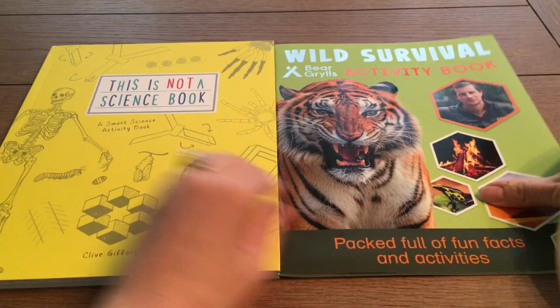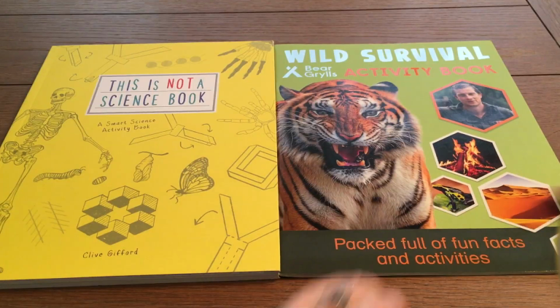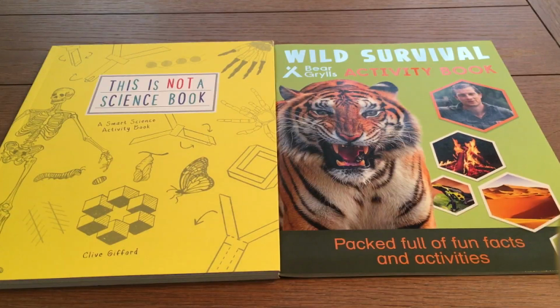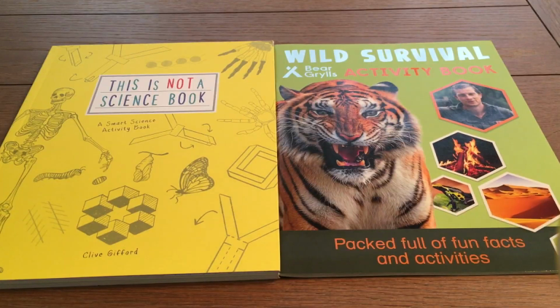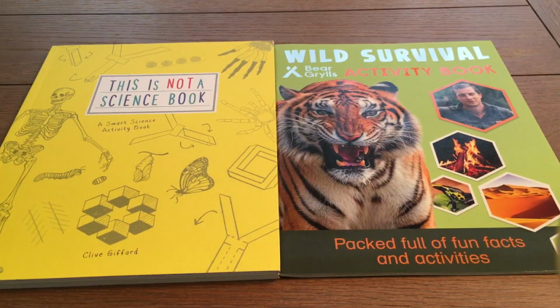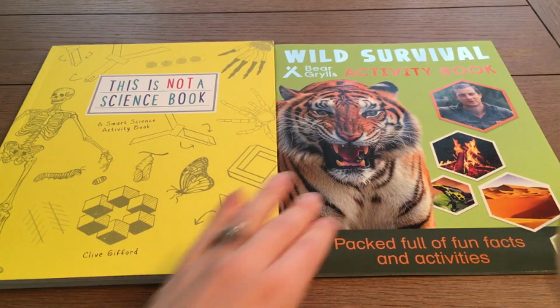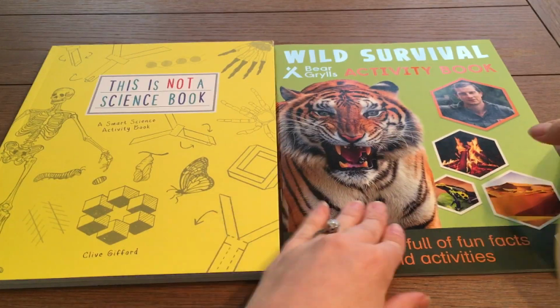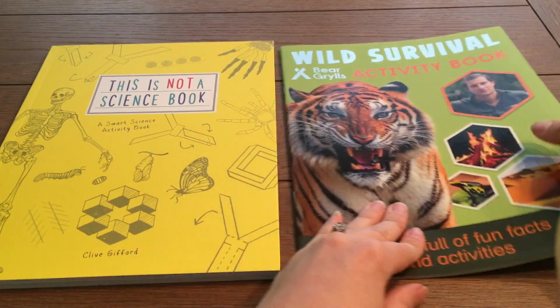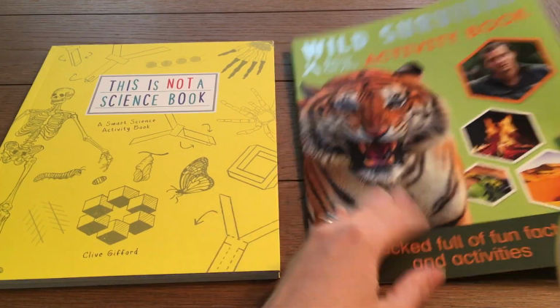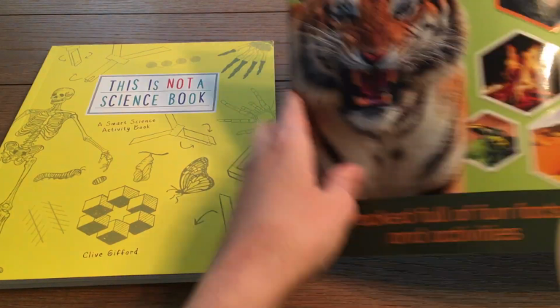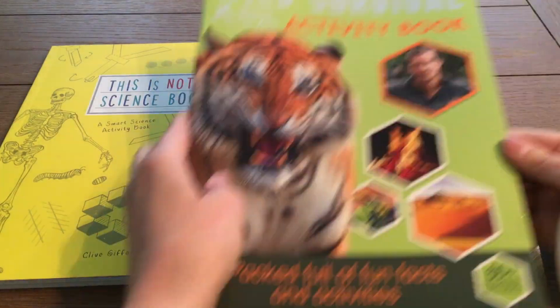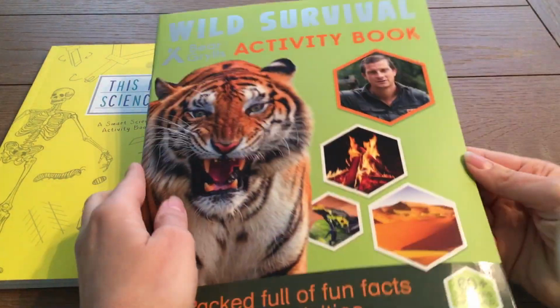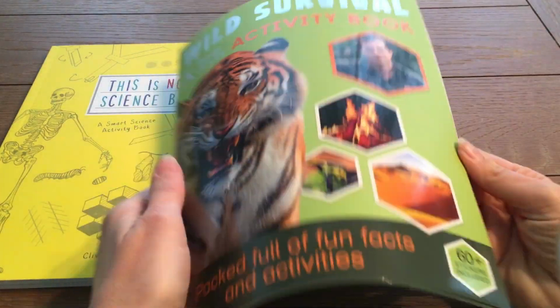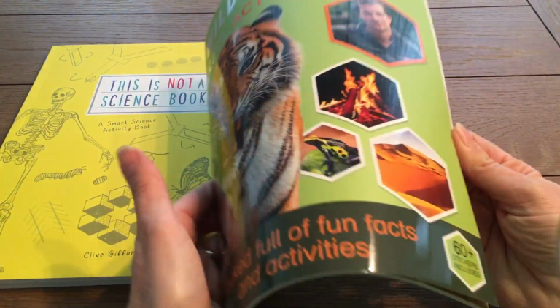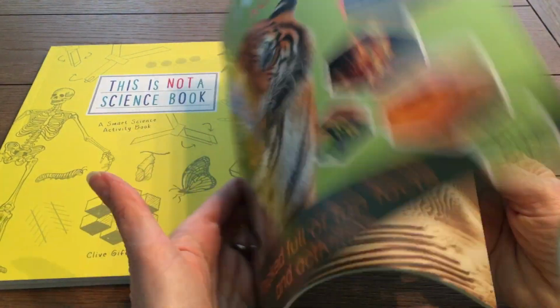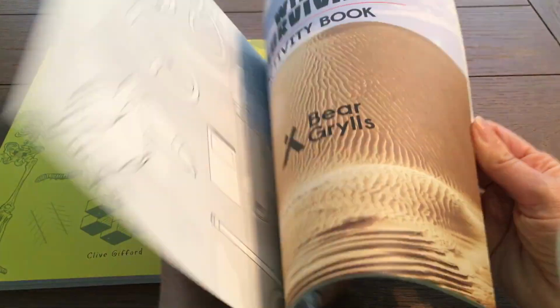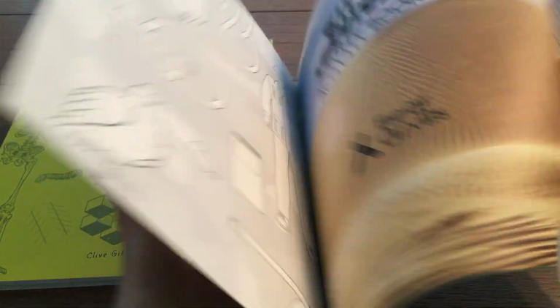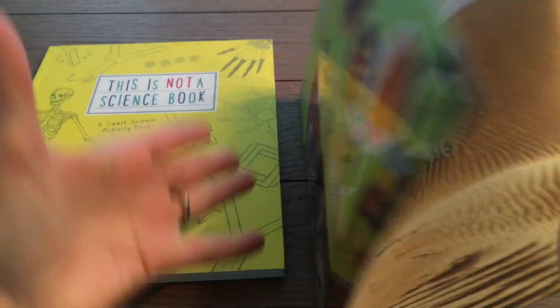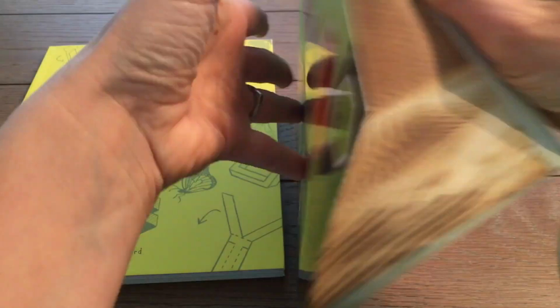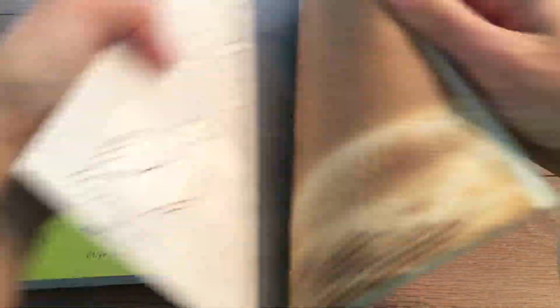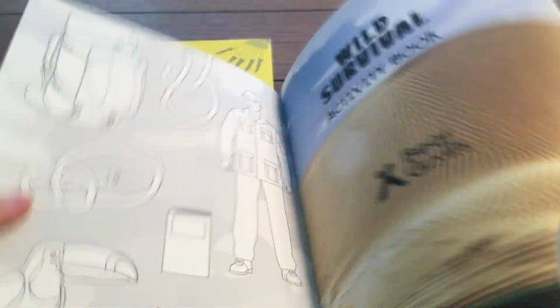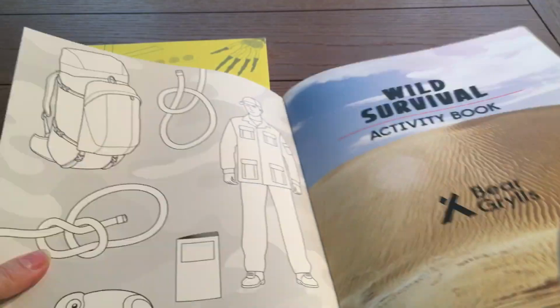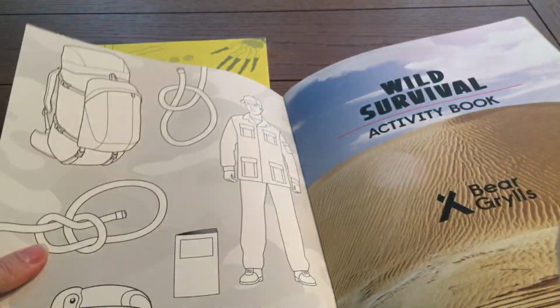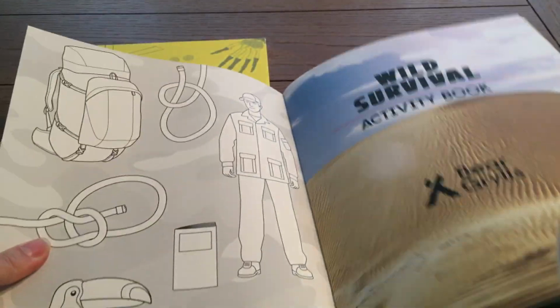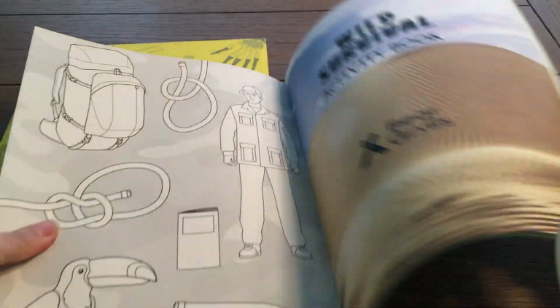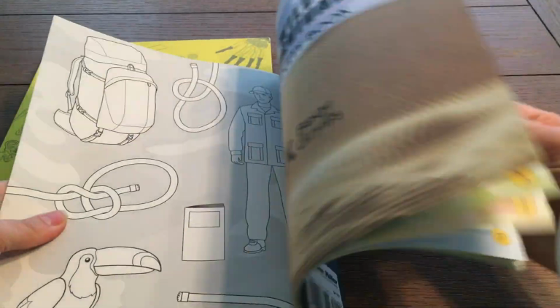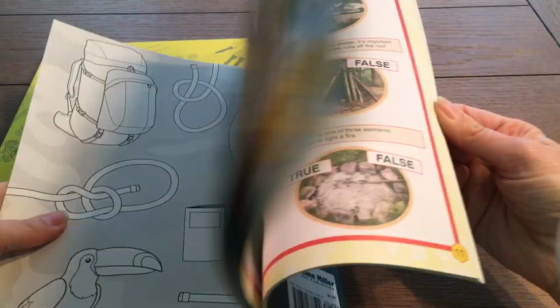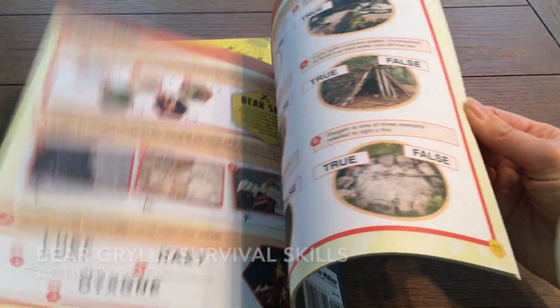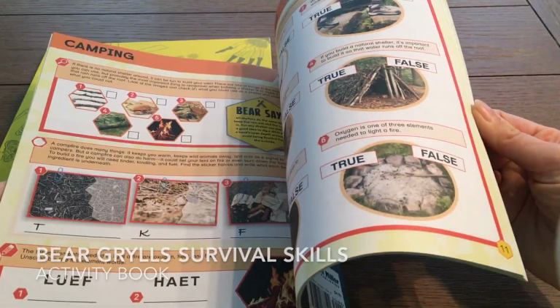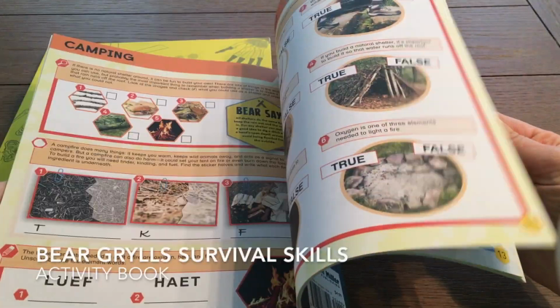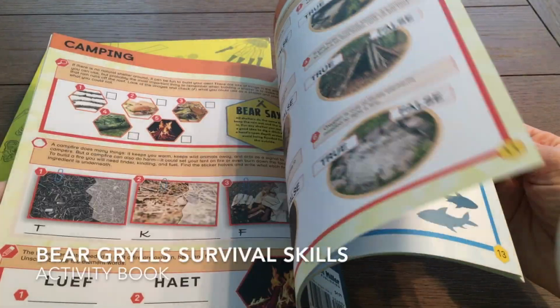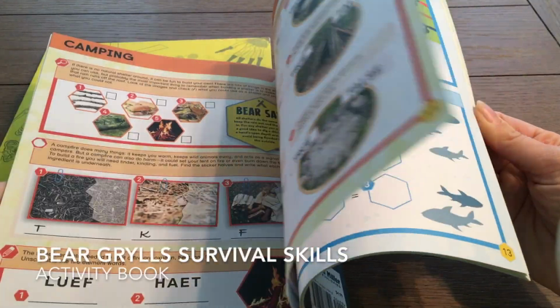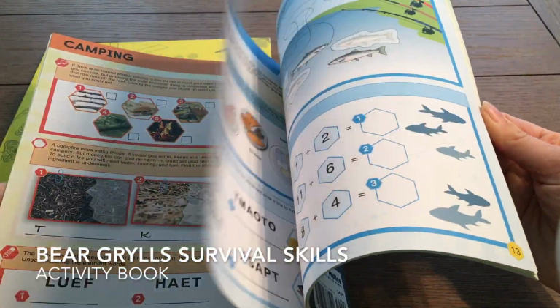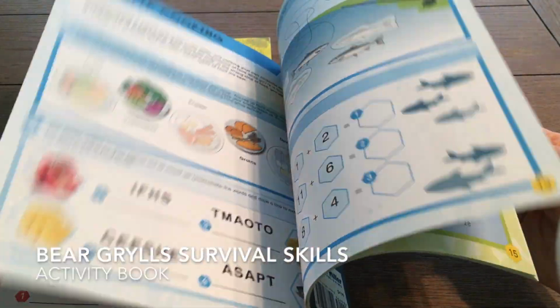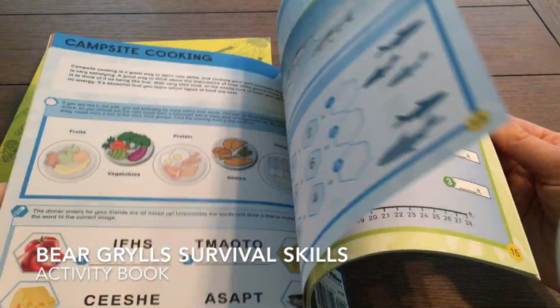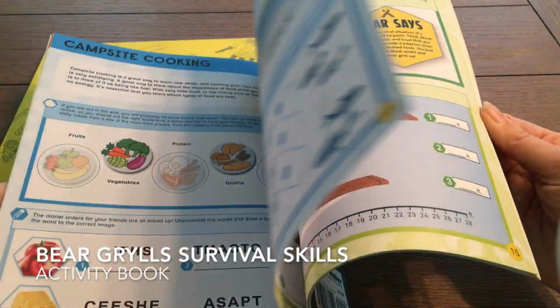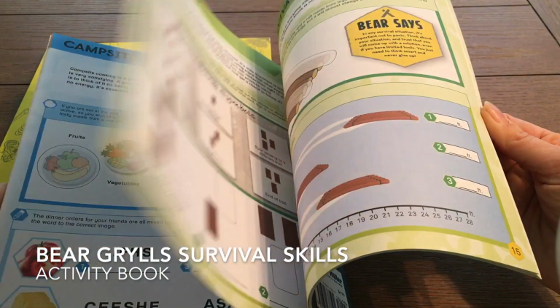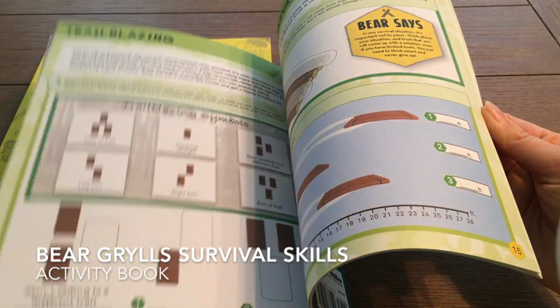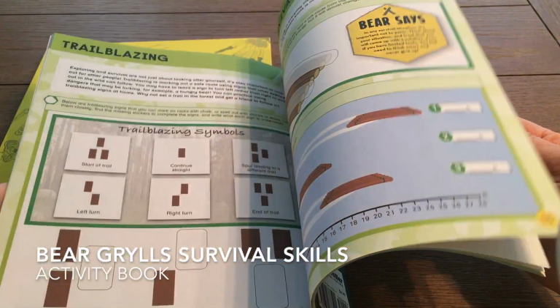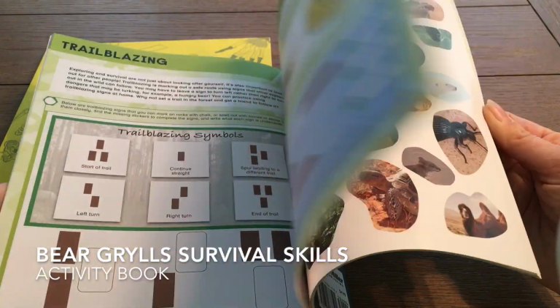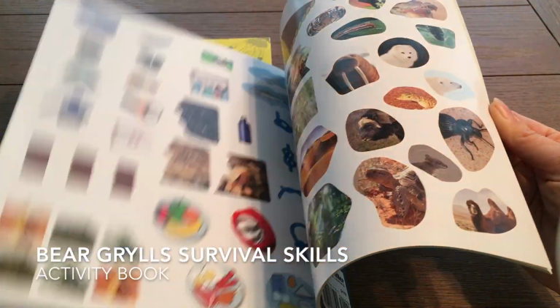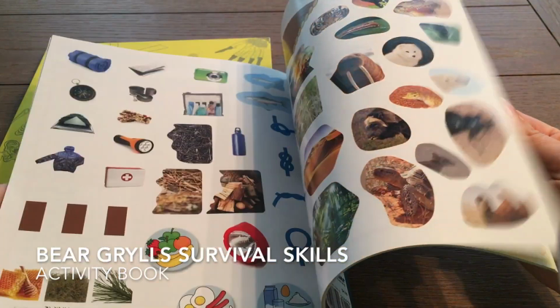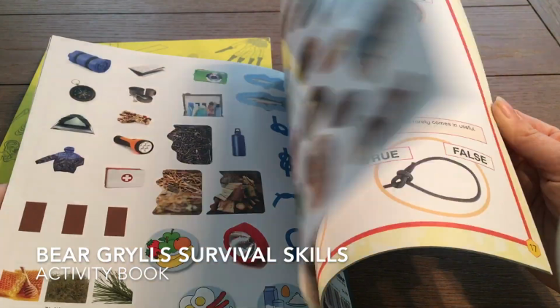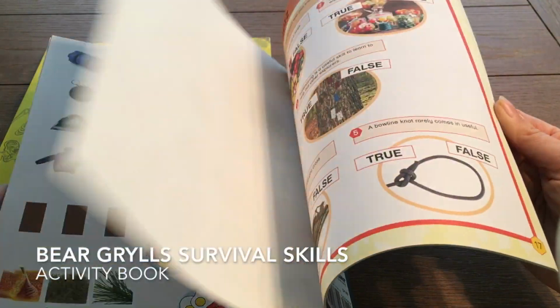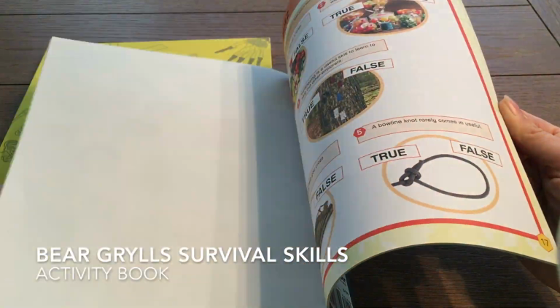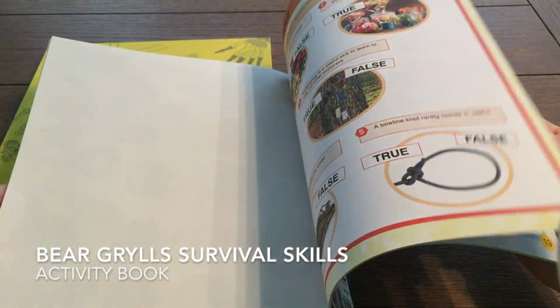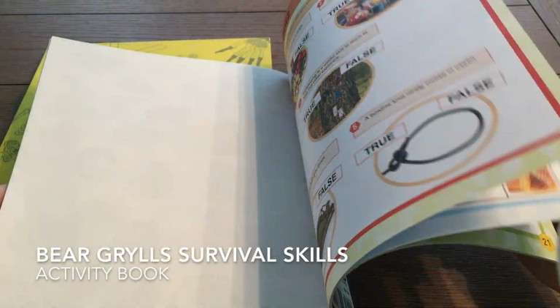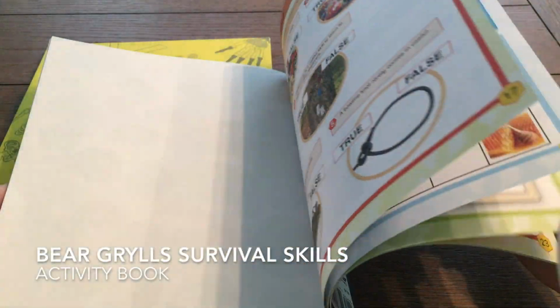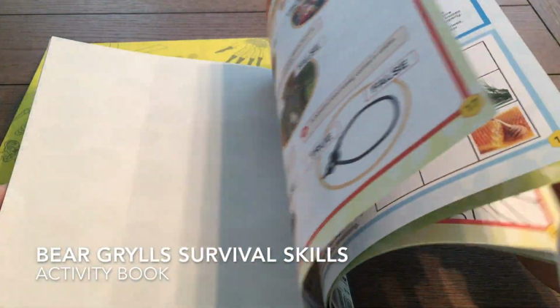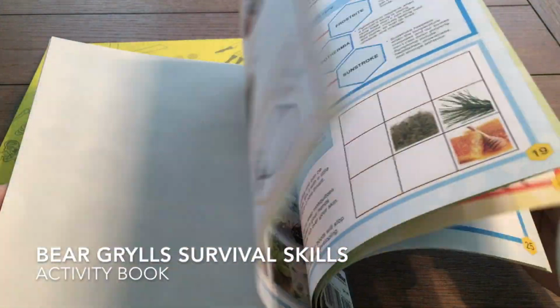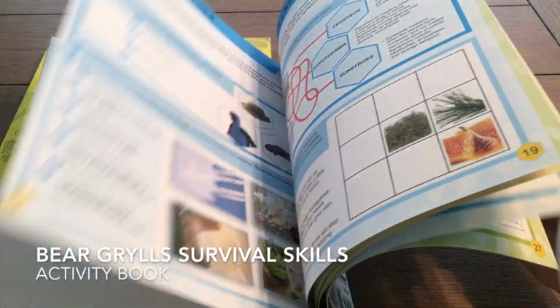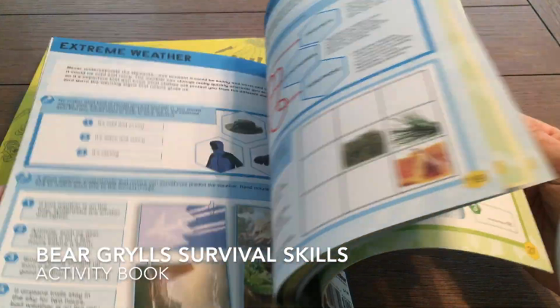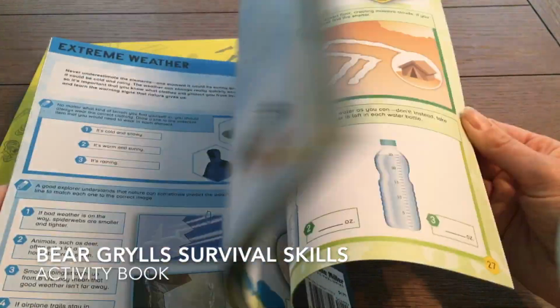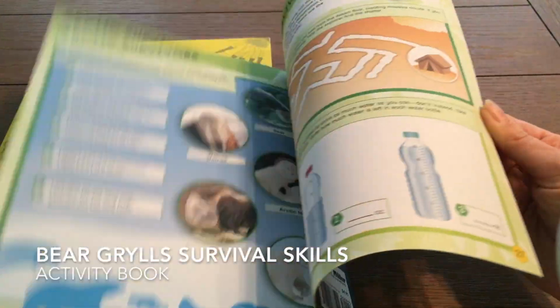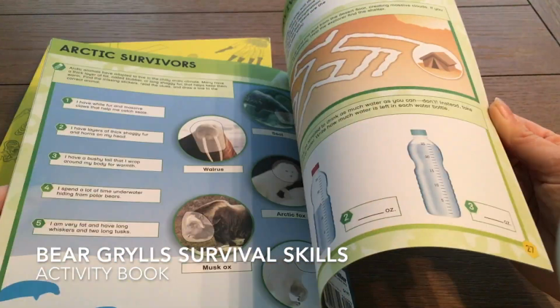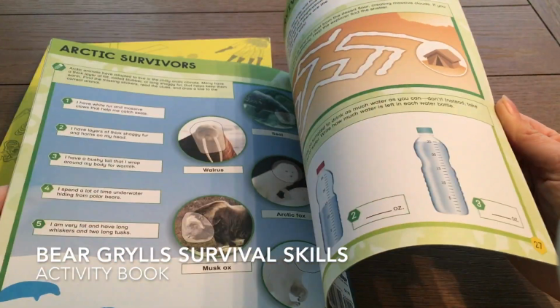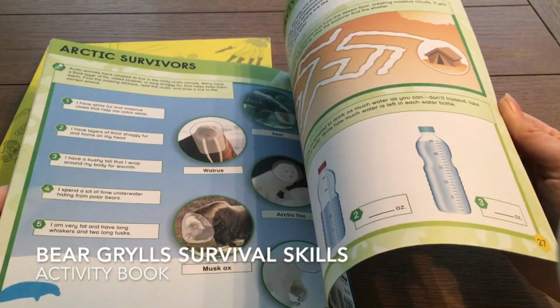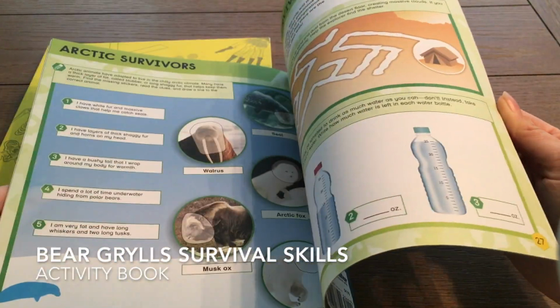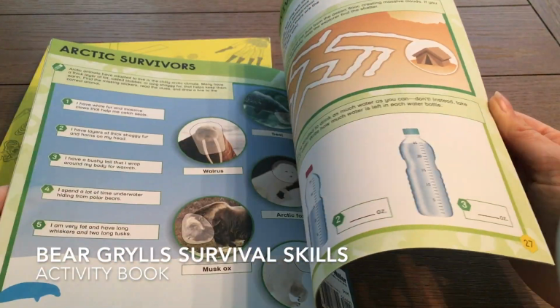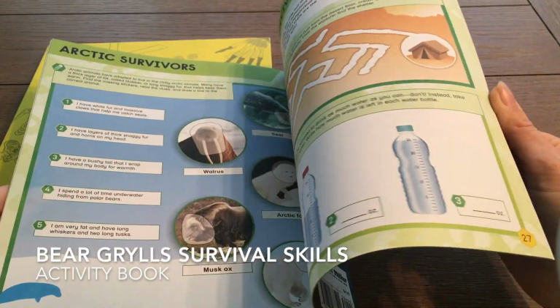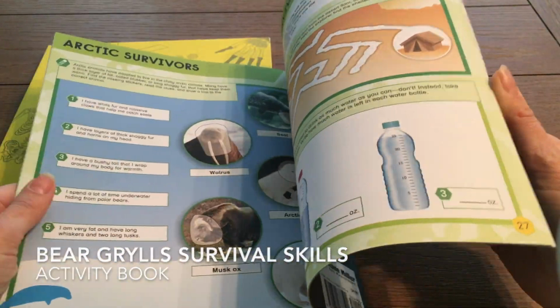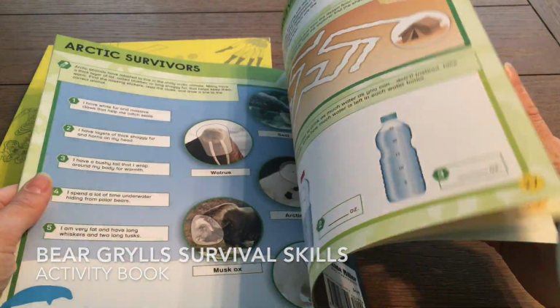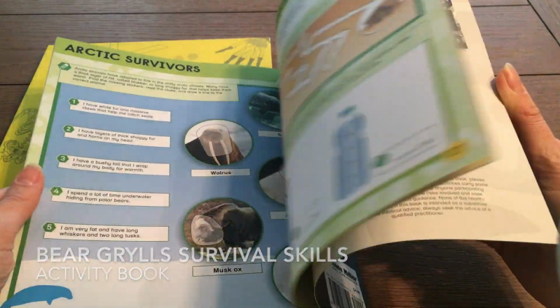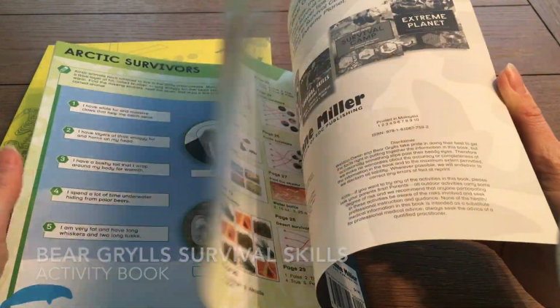This book is full of facts, activities, and survival skill information for your outdoor lover.